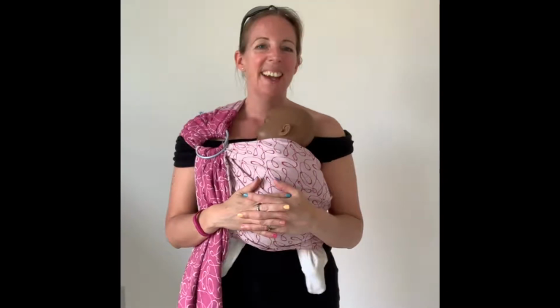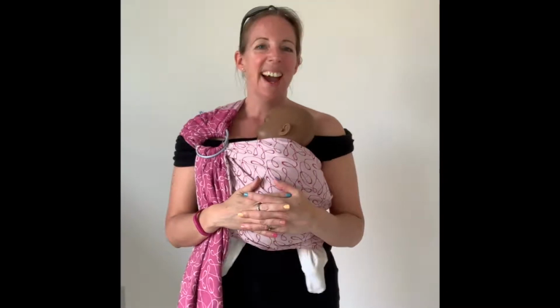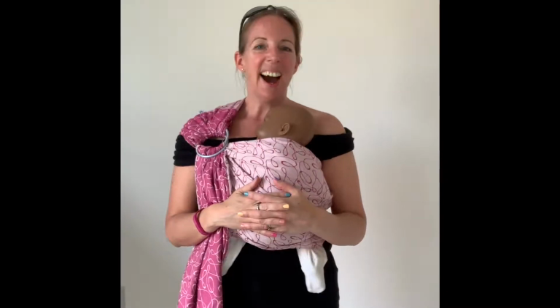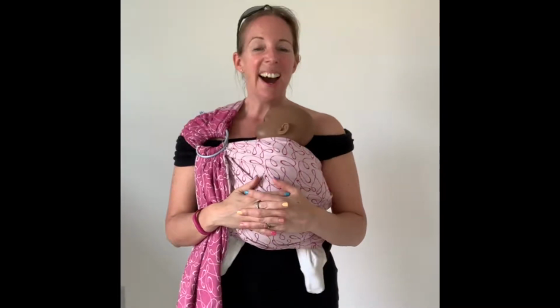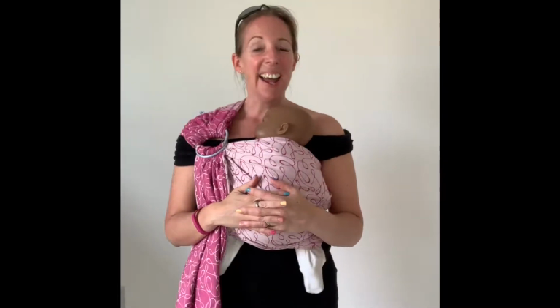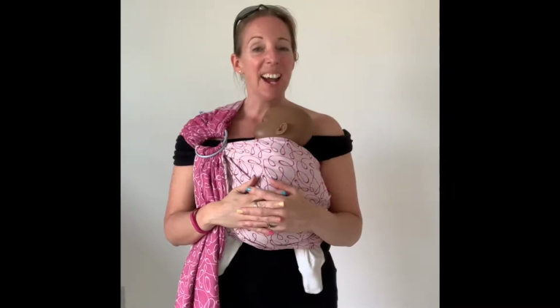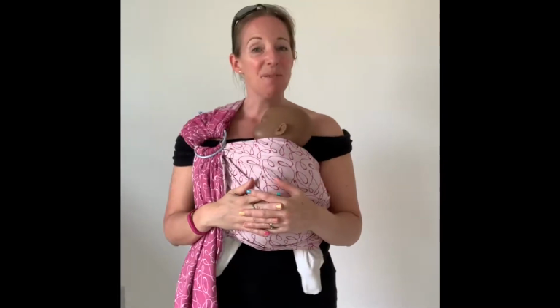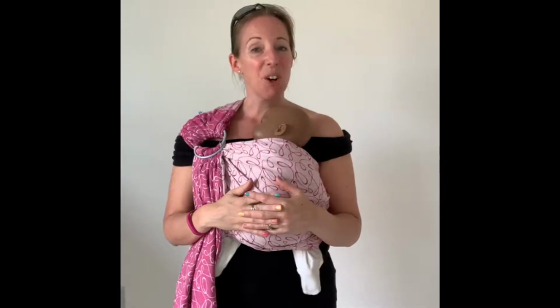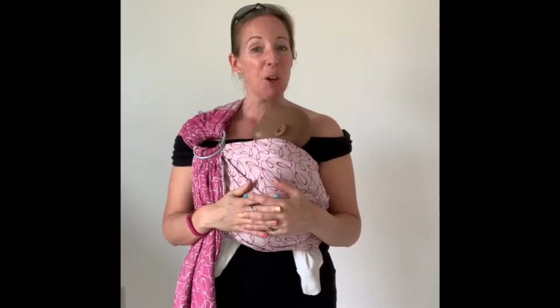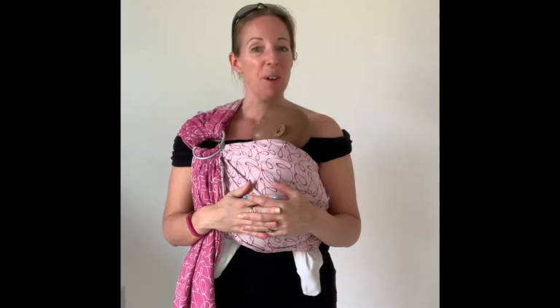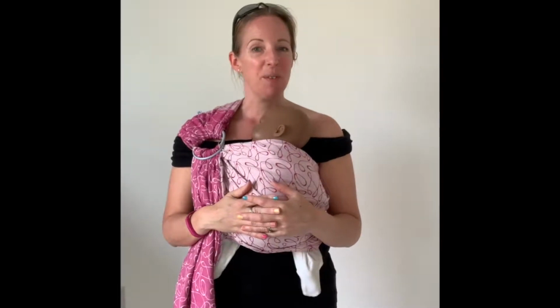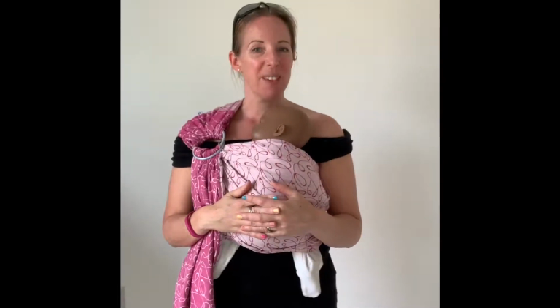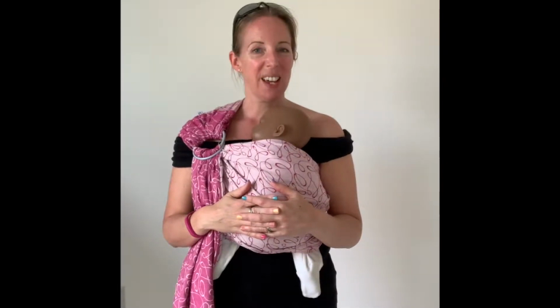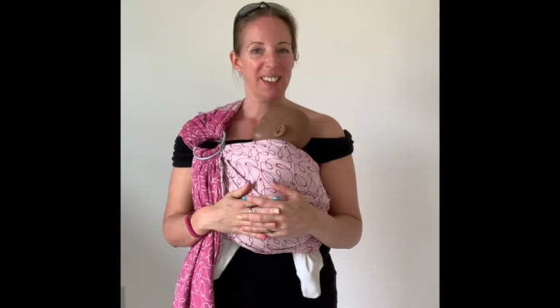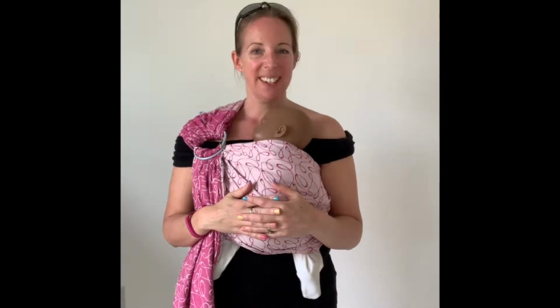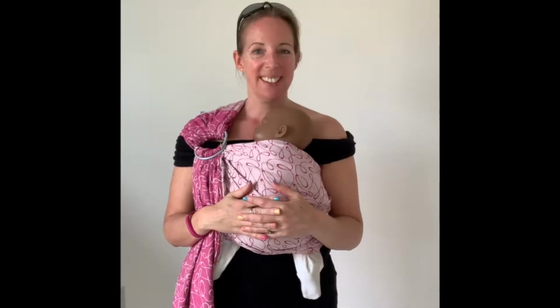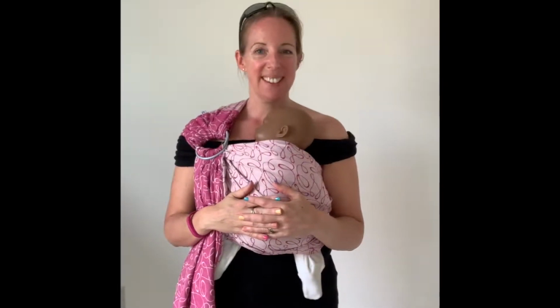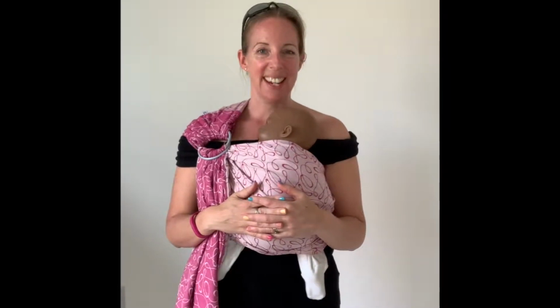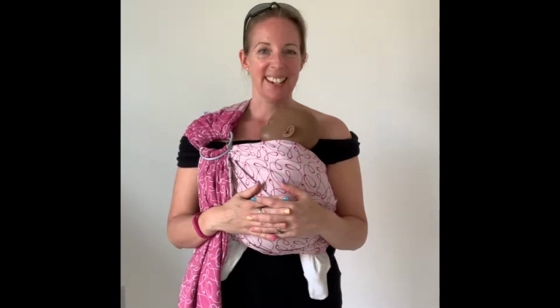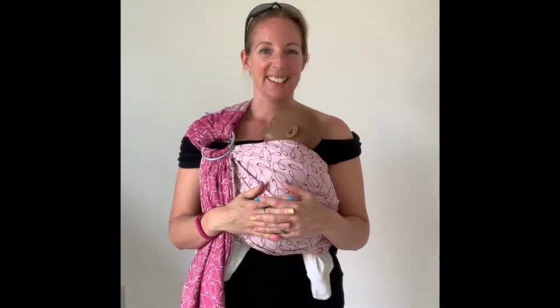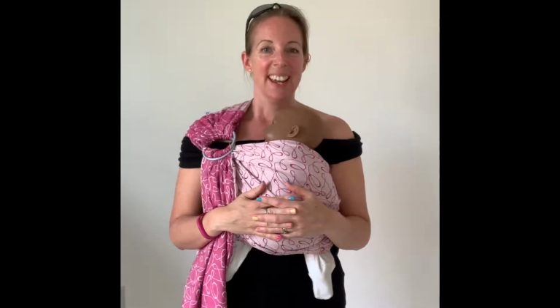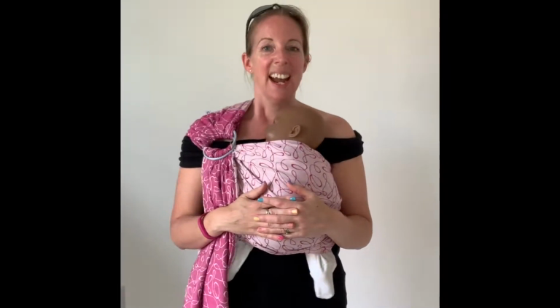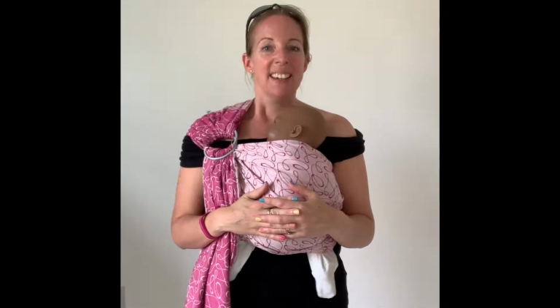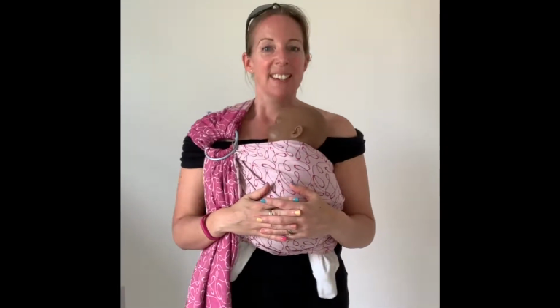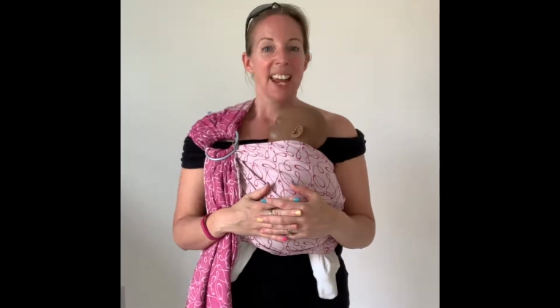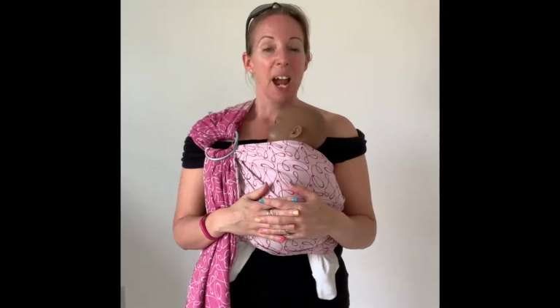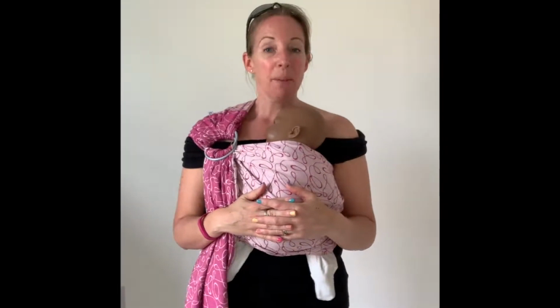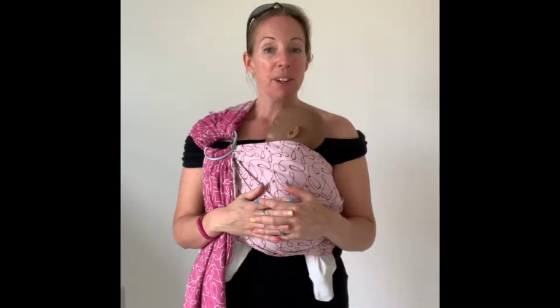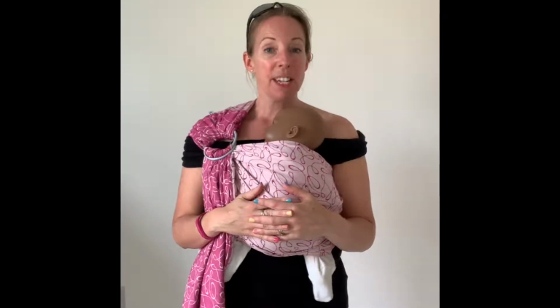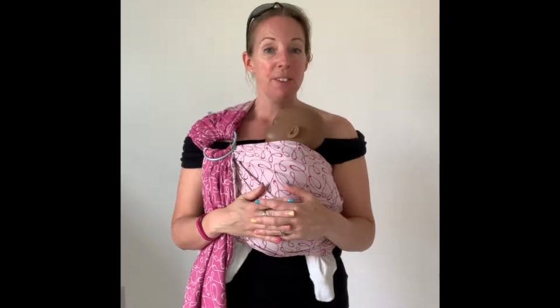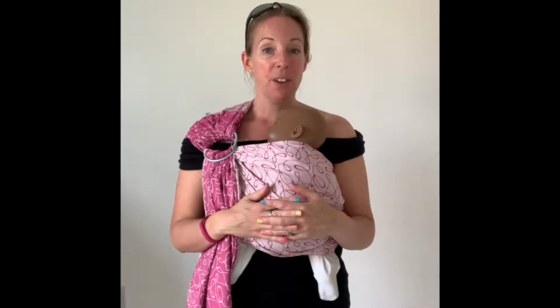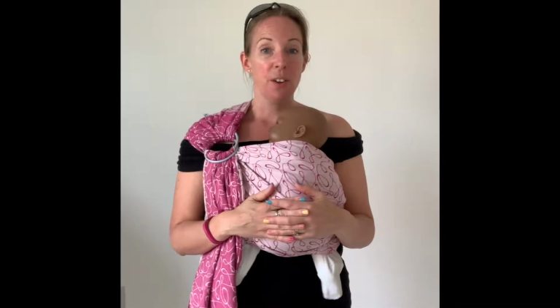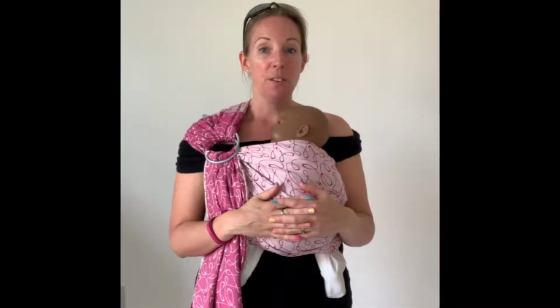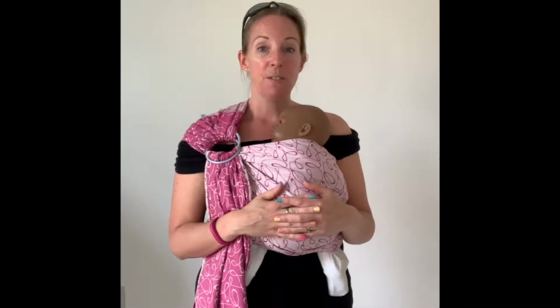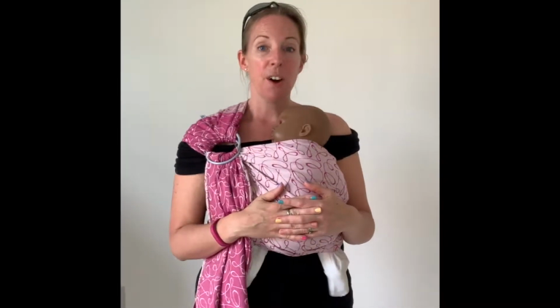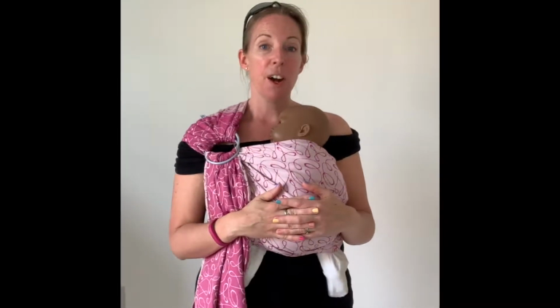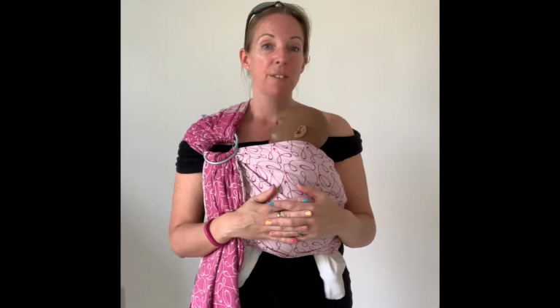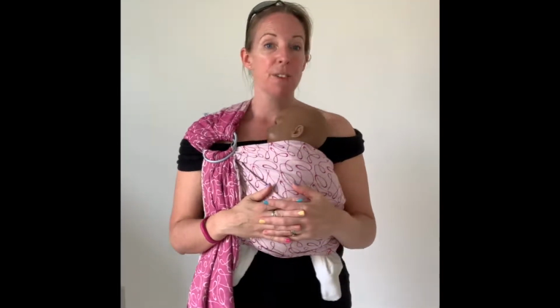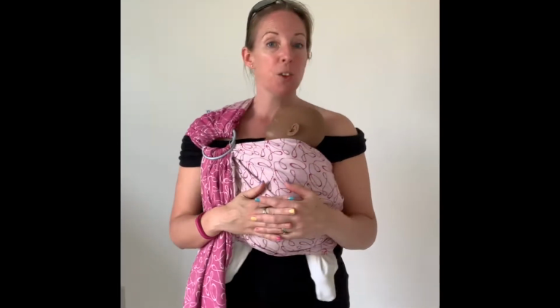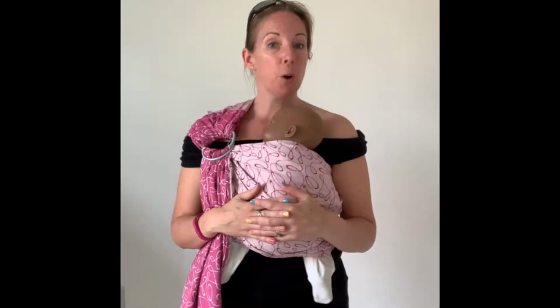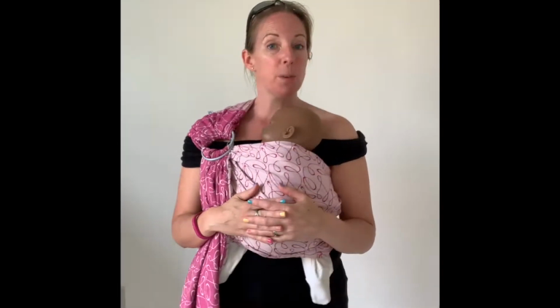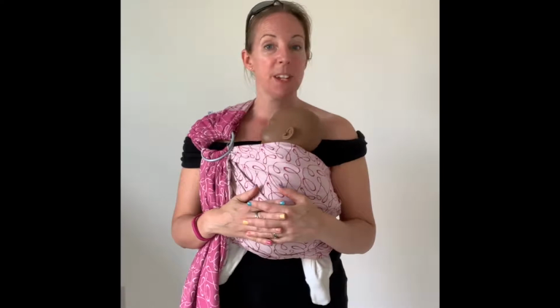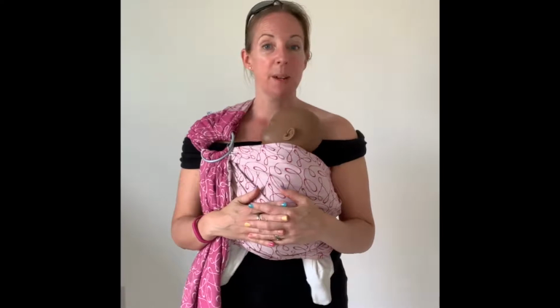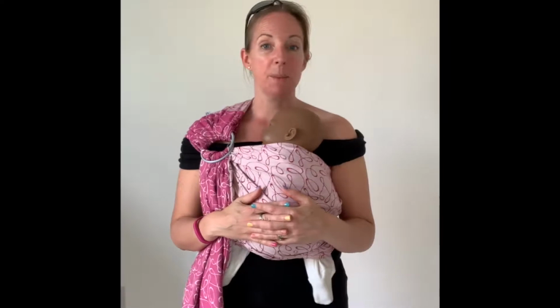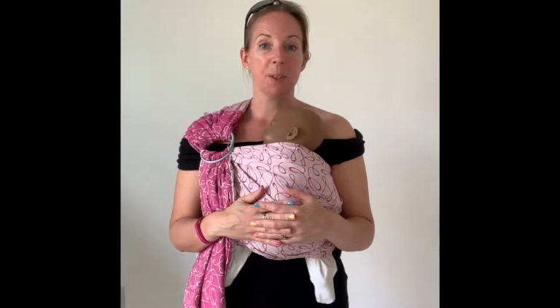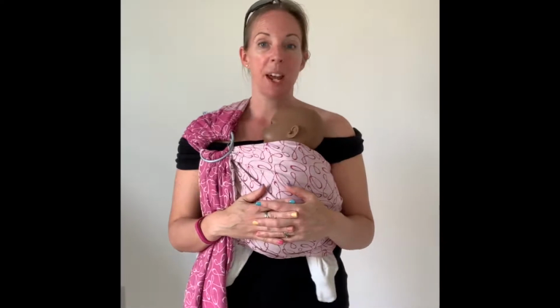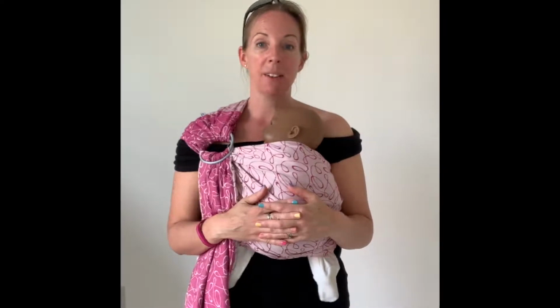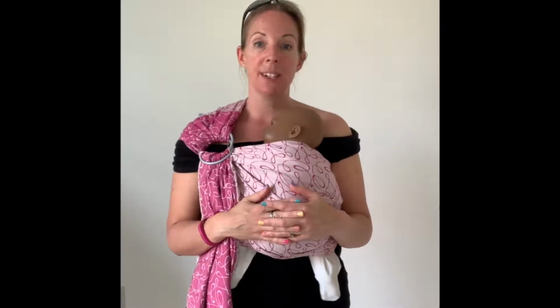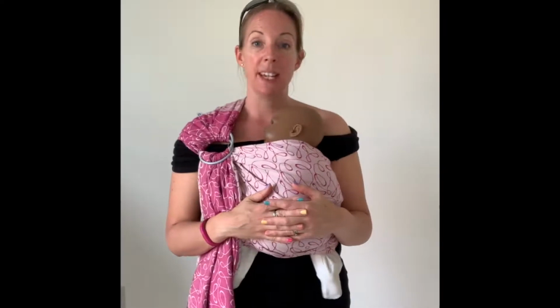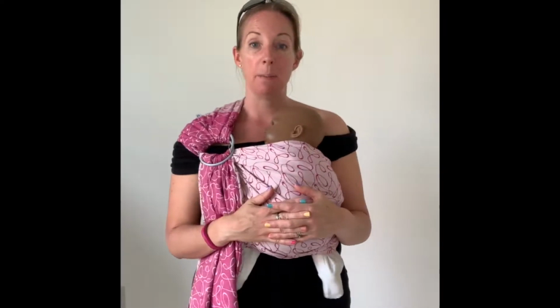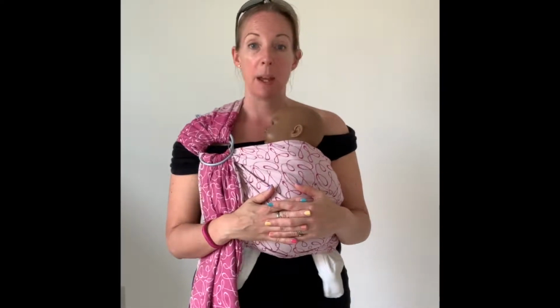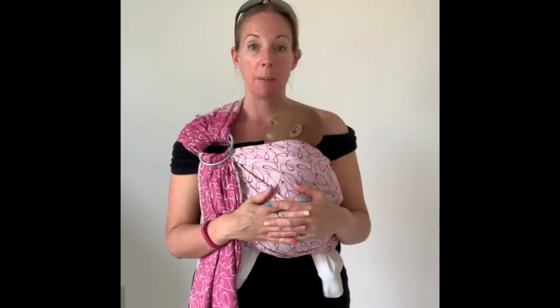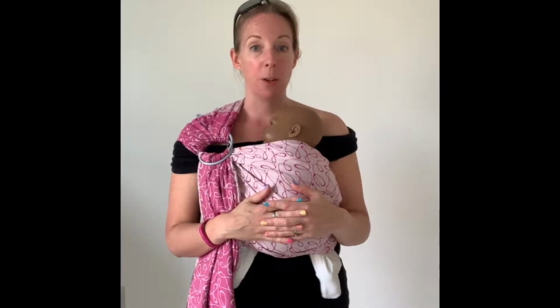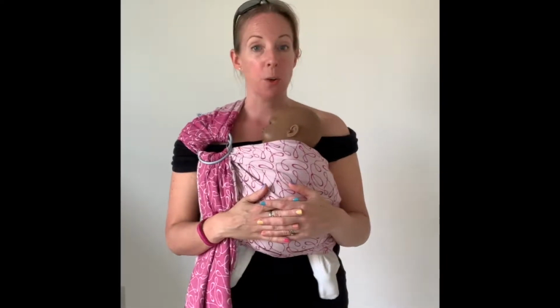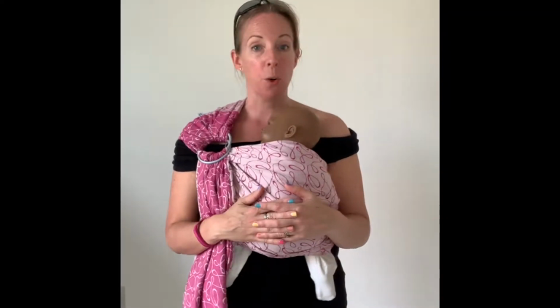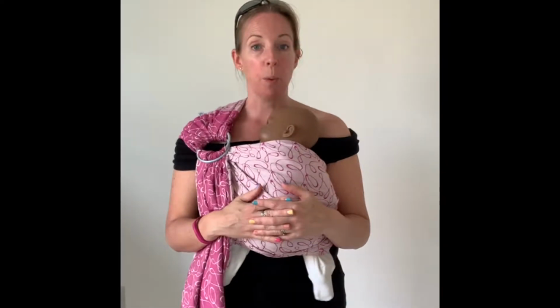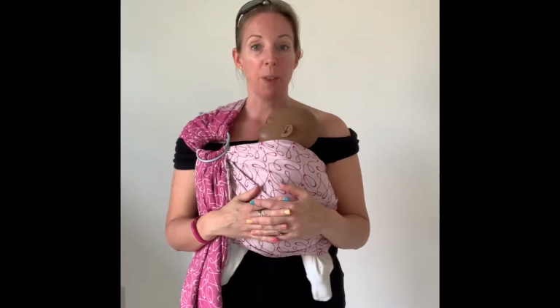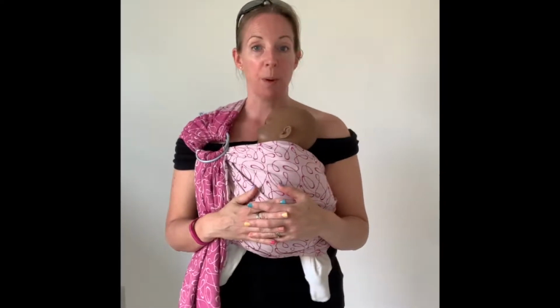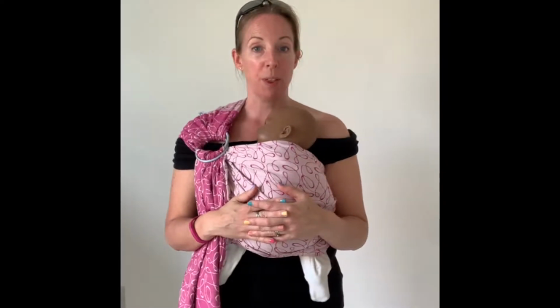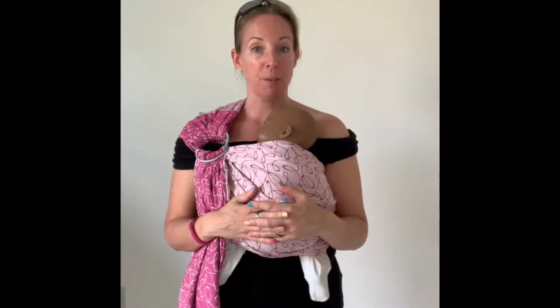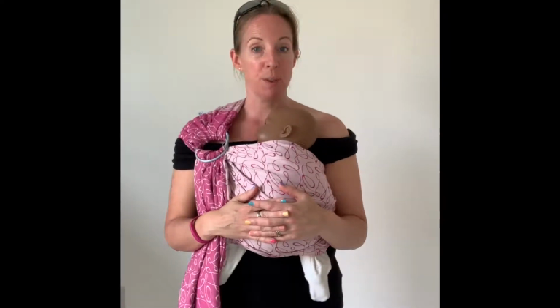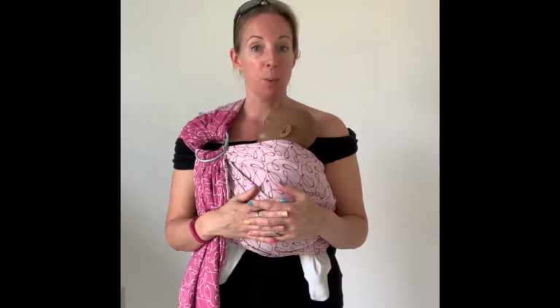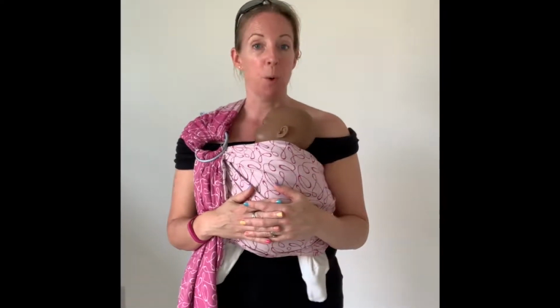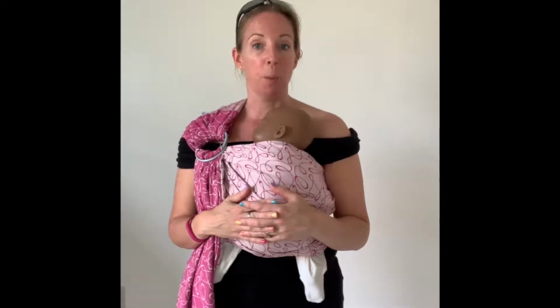Hi, I'm Romy from South East Slings. Today I'm going to give you five top tips on how to keep baby cool when the weather is warm.